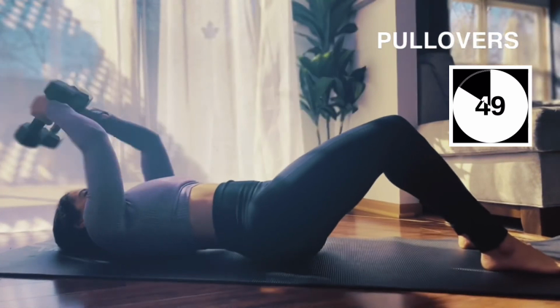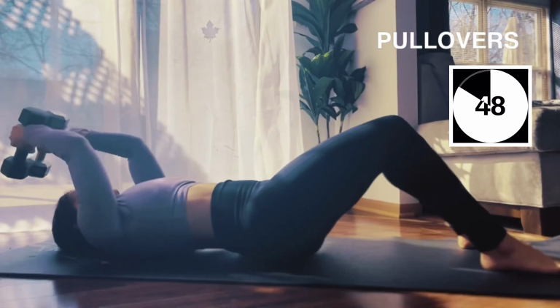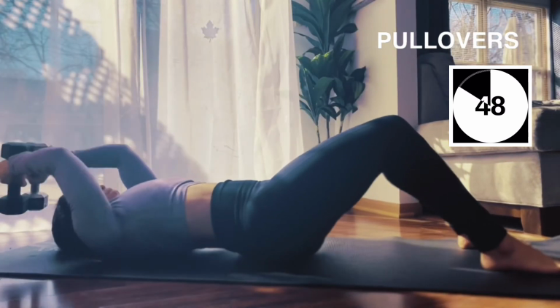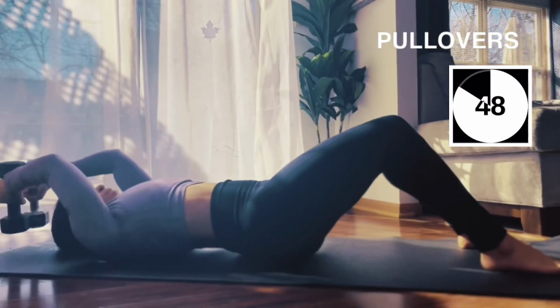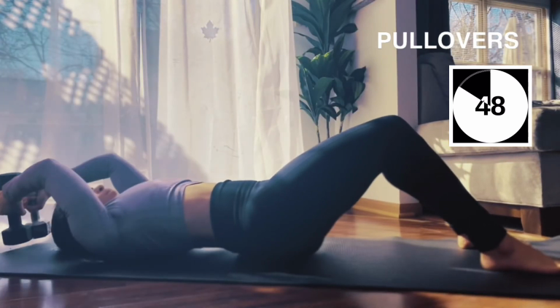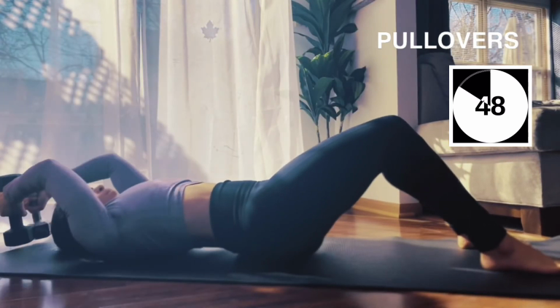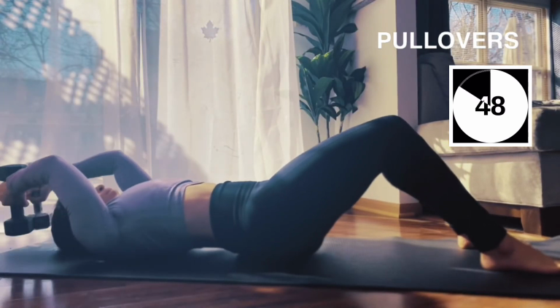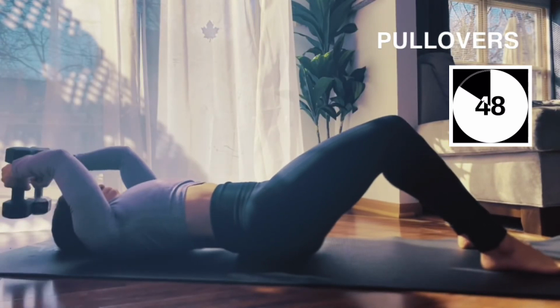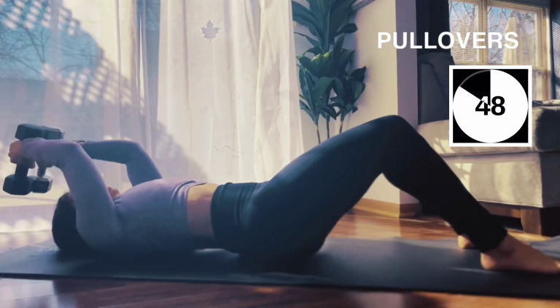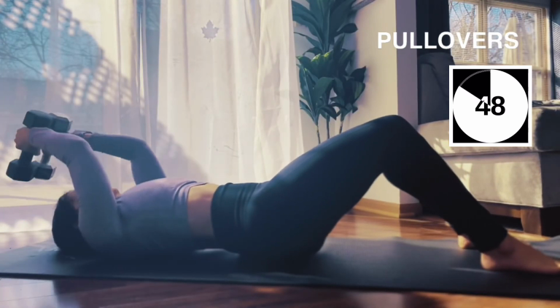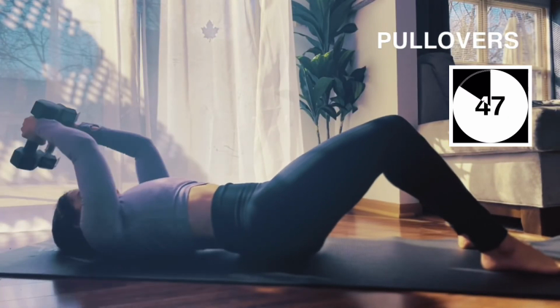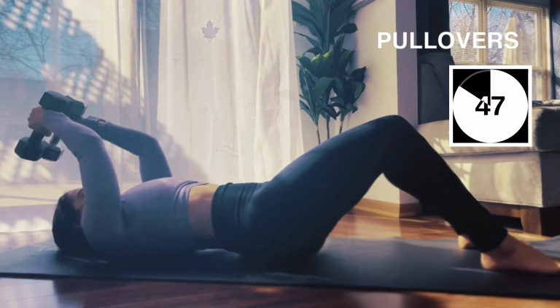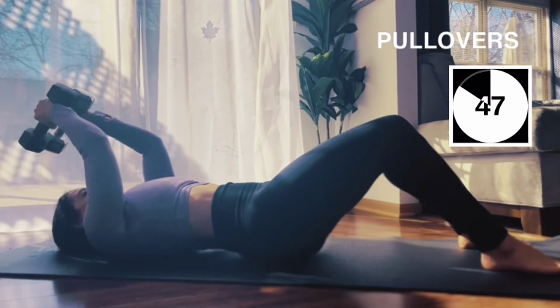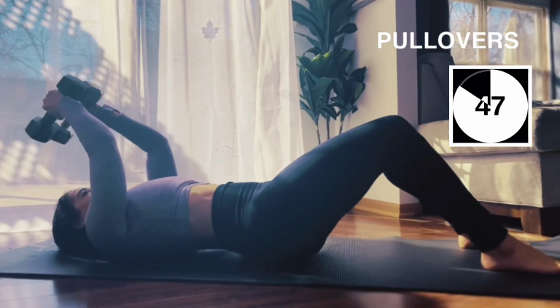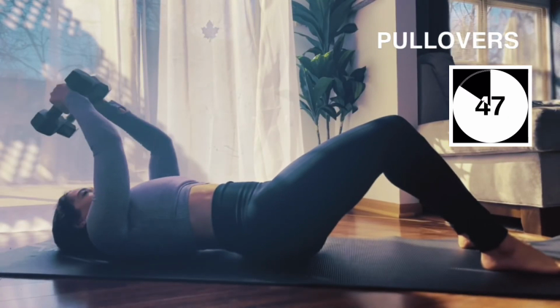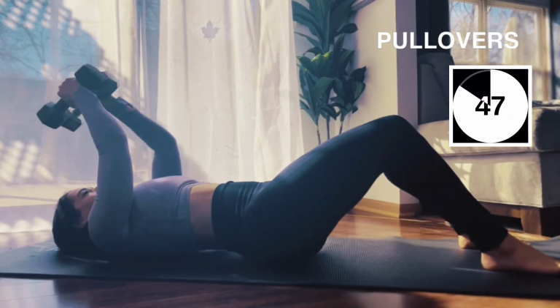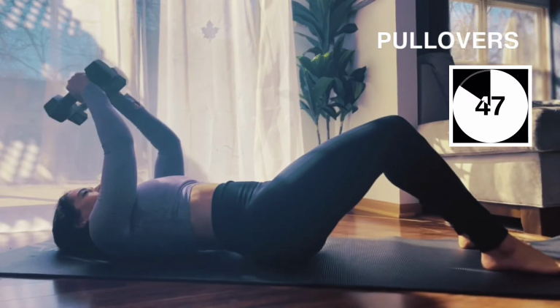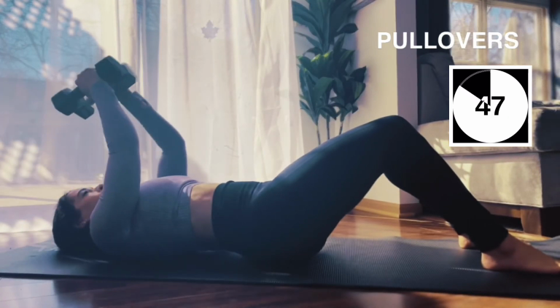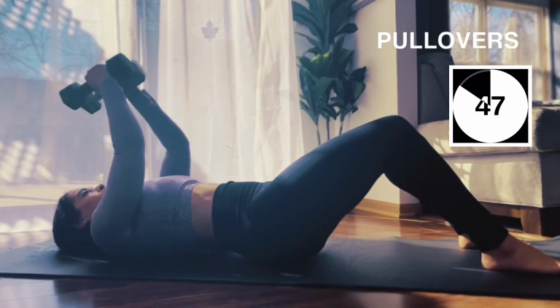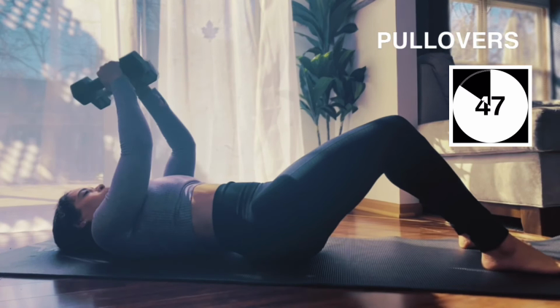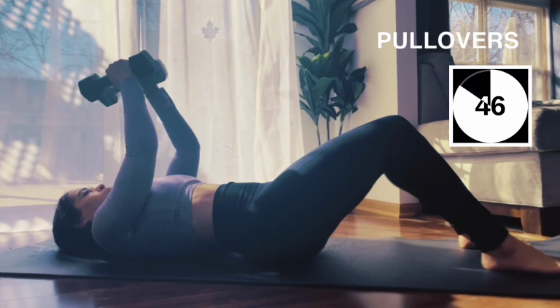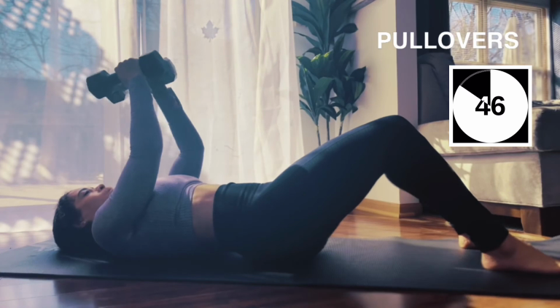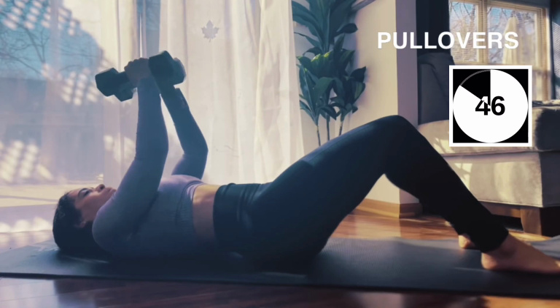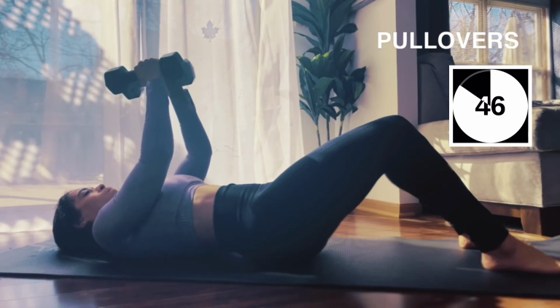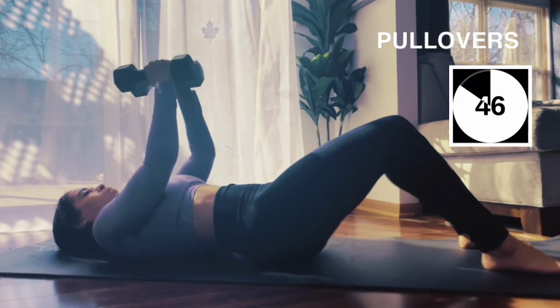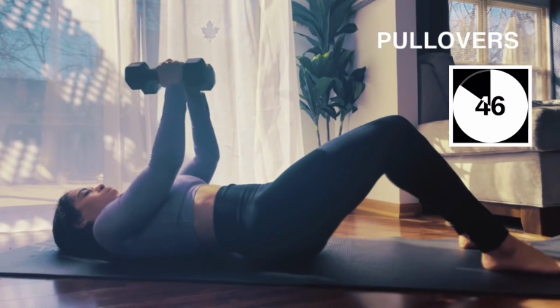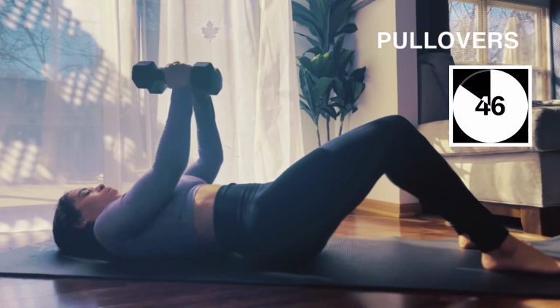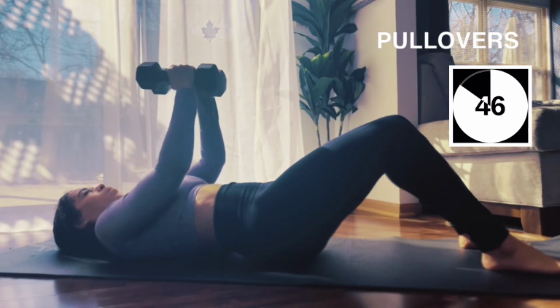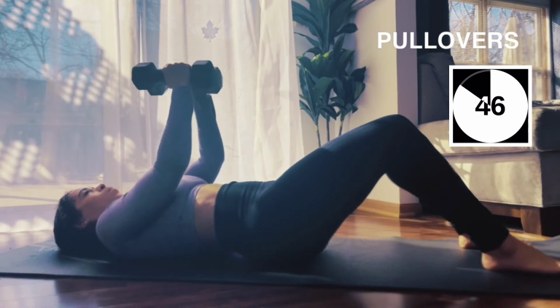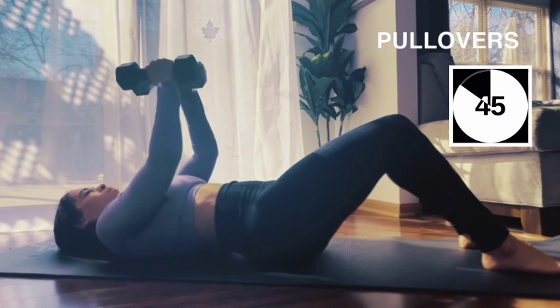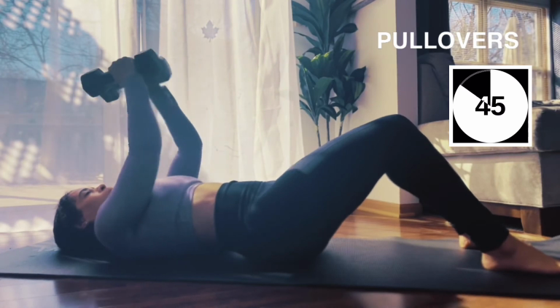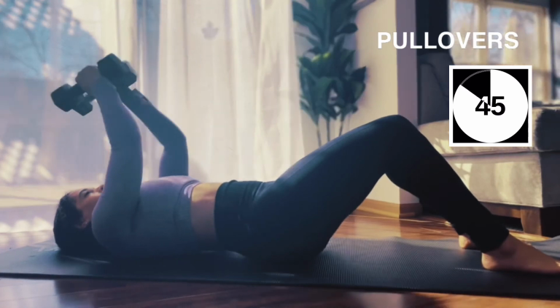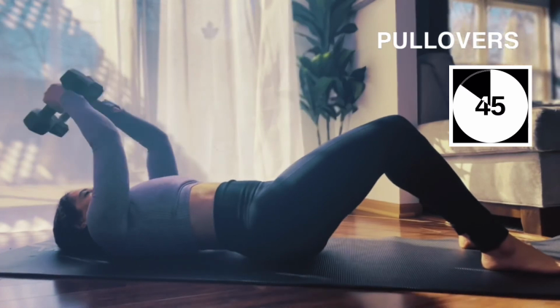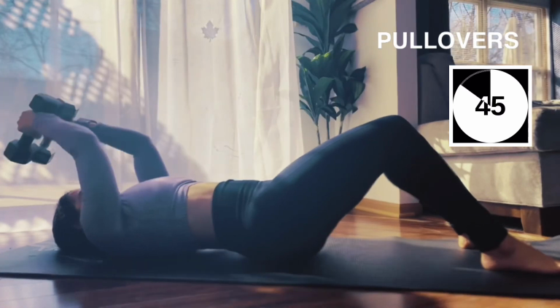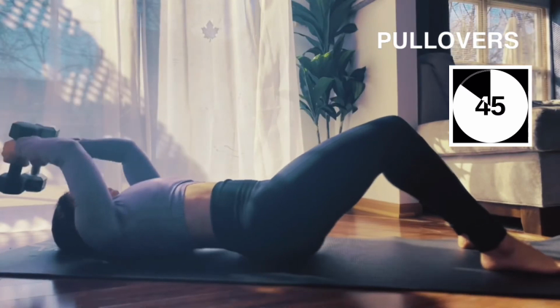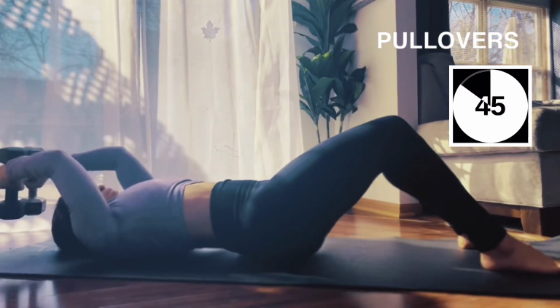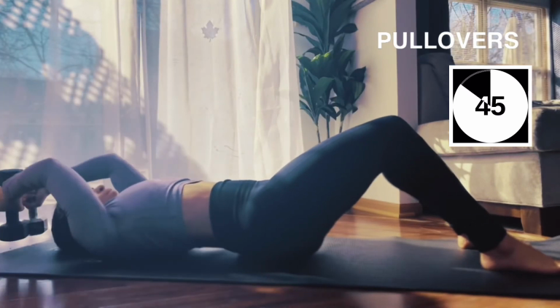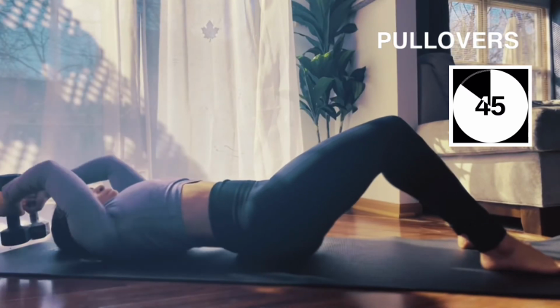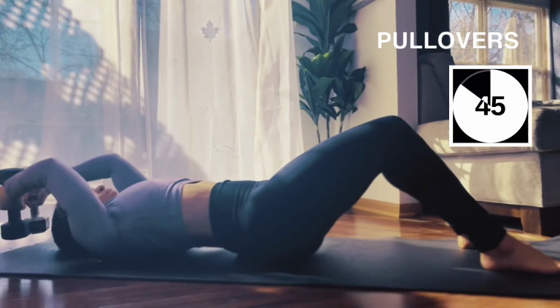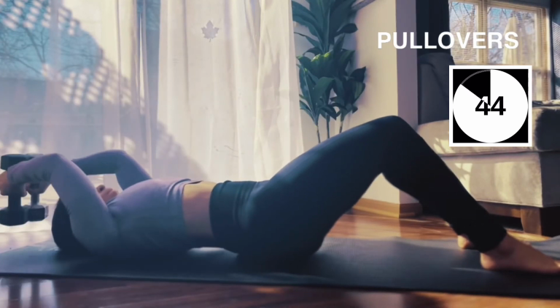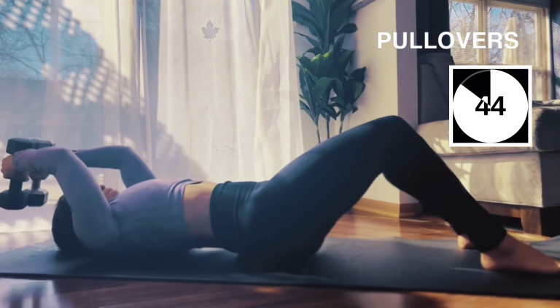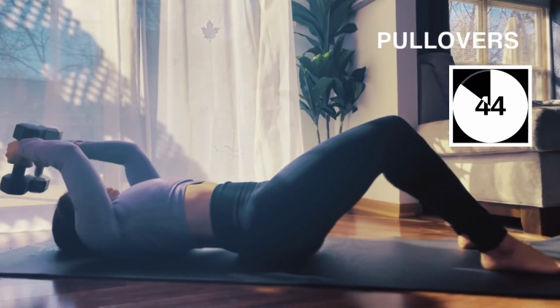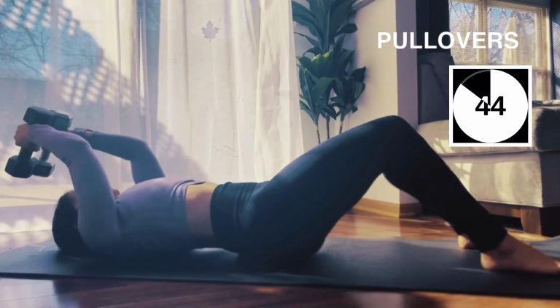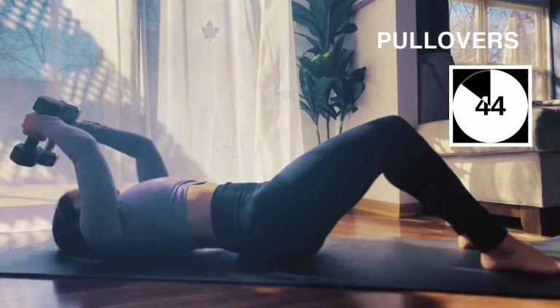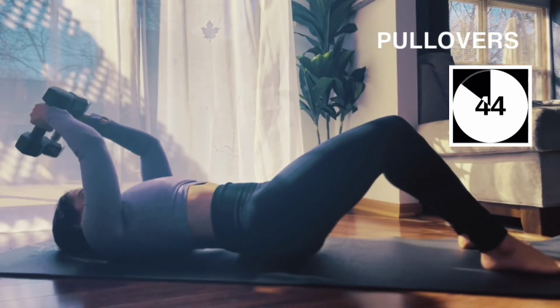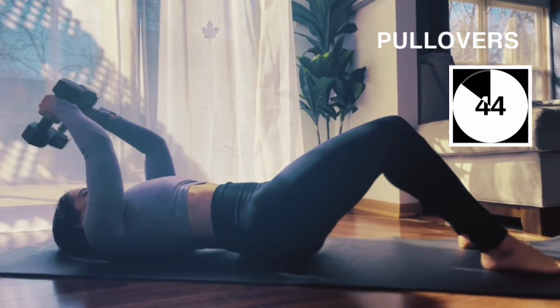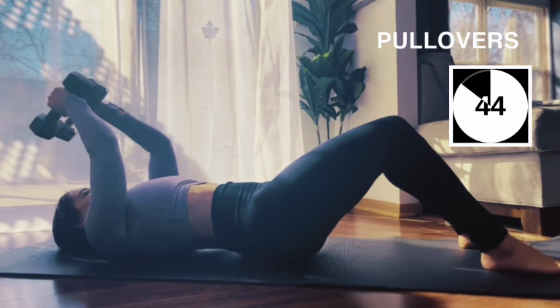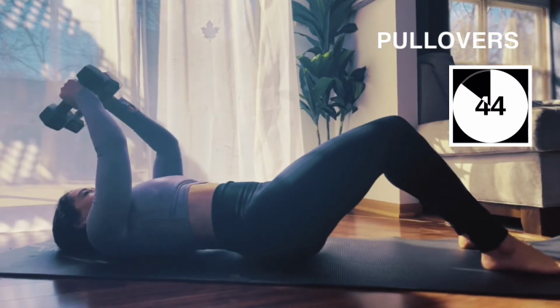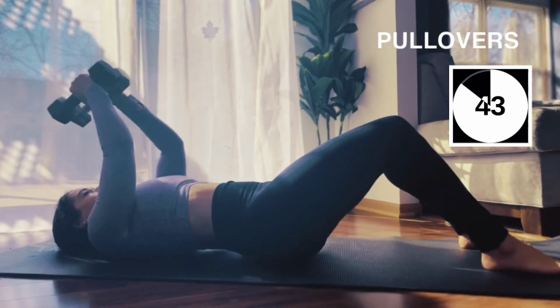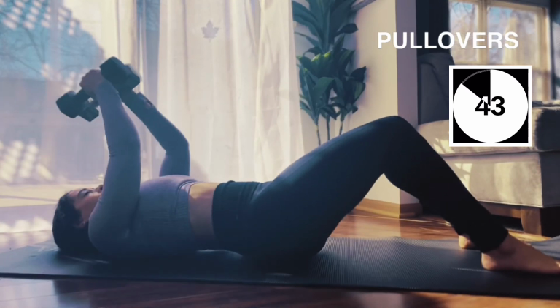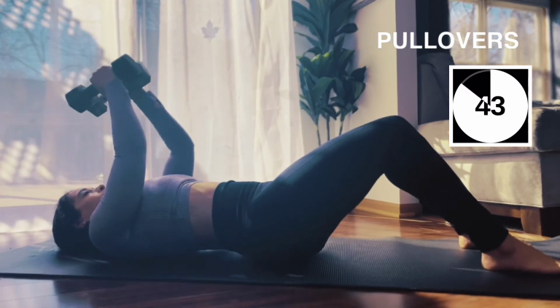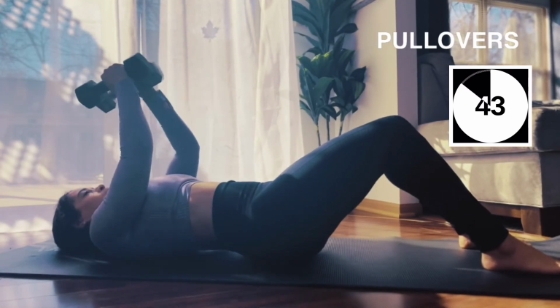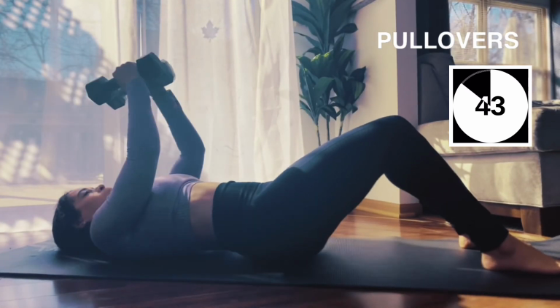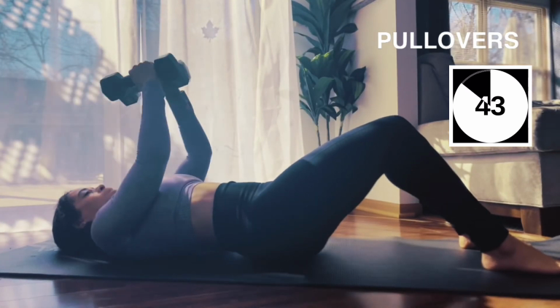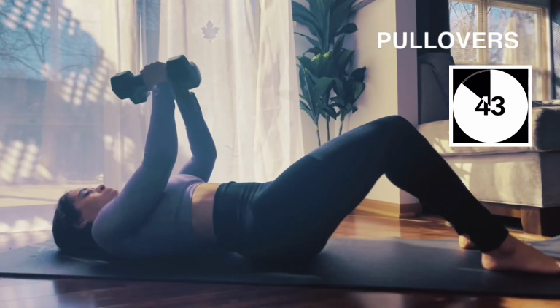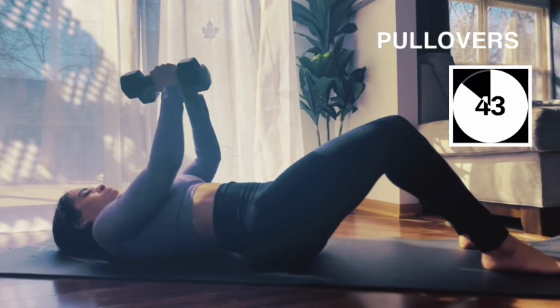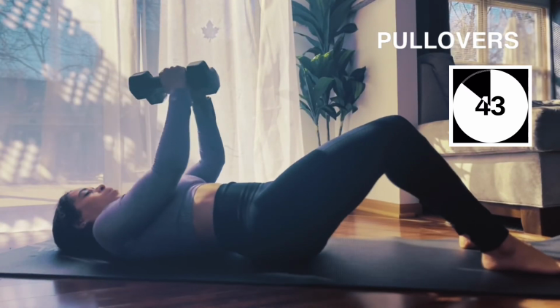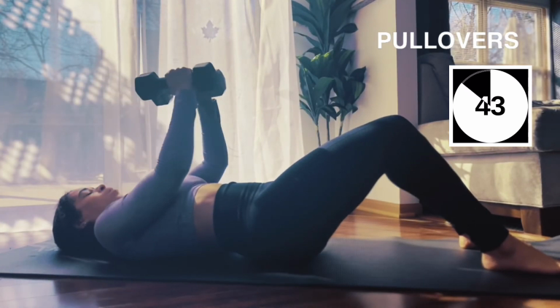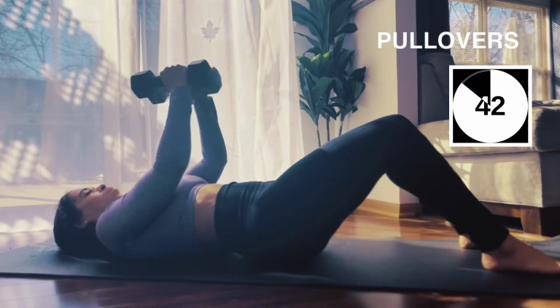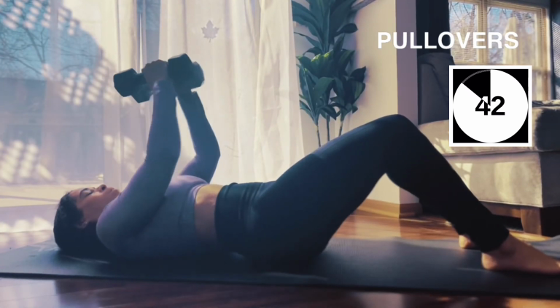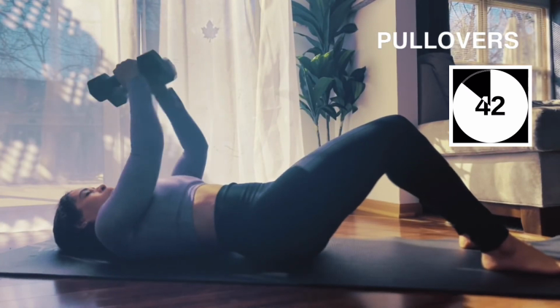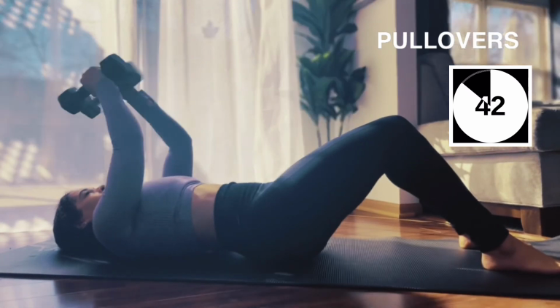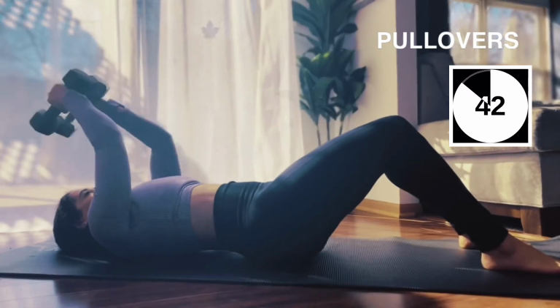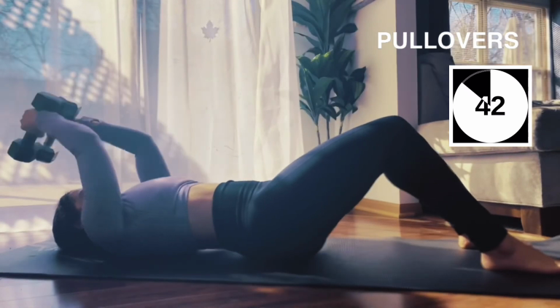So we take it back quick and up slow — back quick, up slow. A few more here.